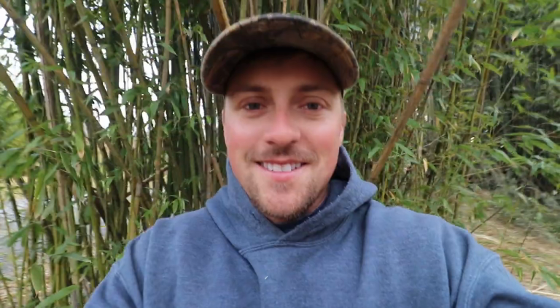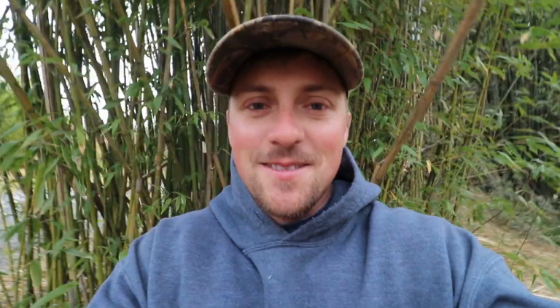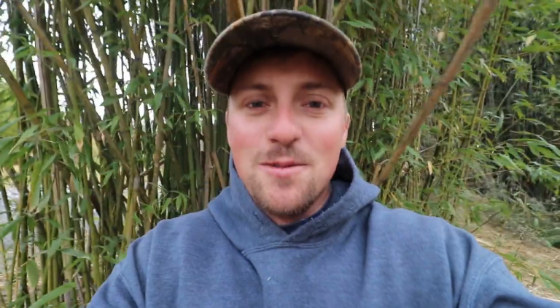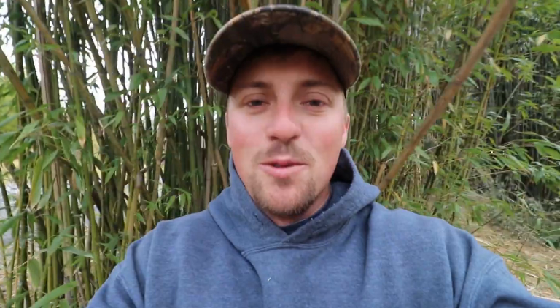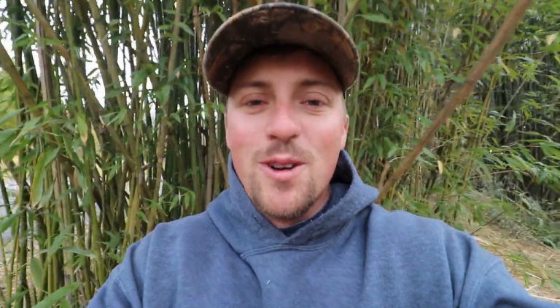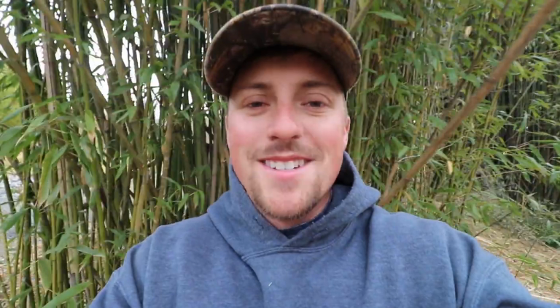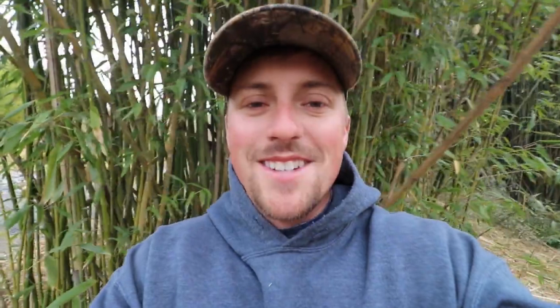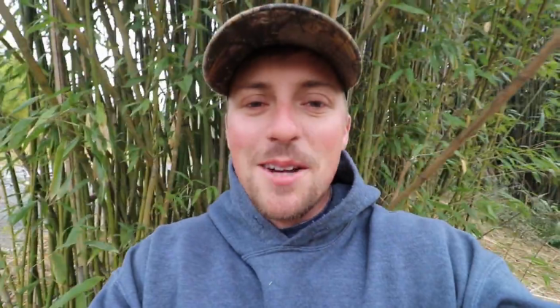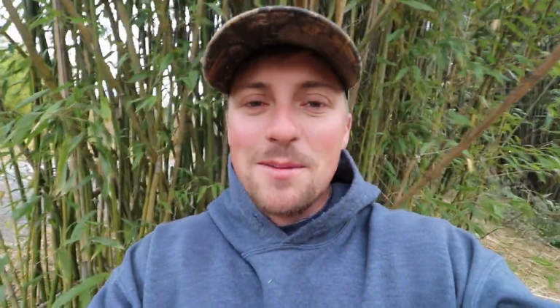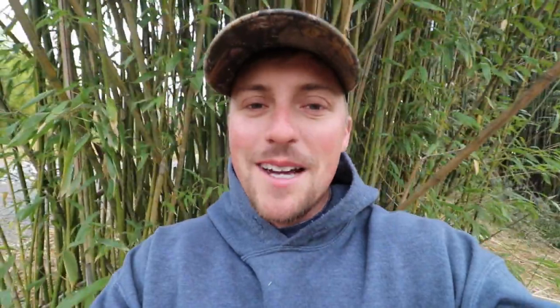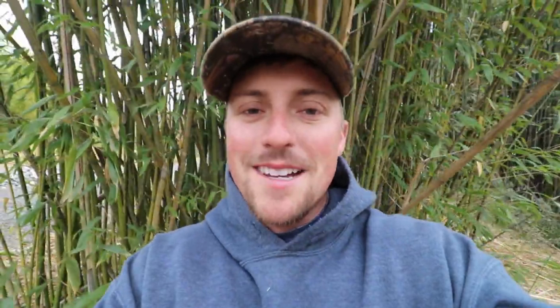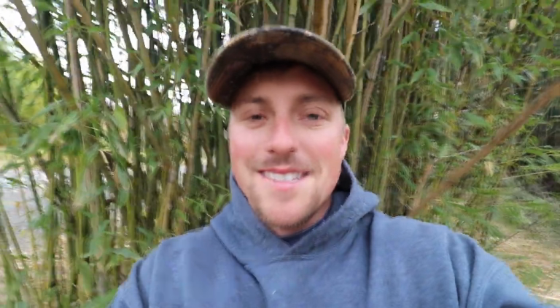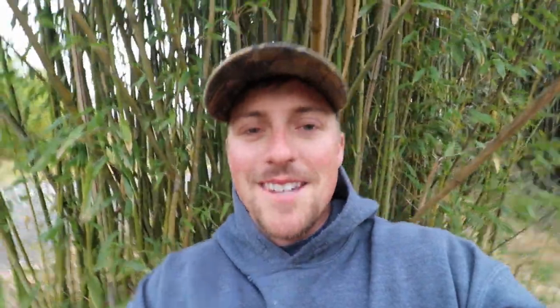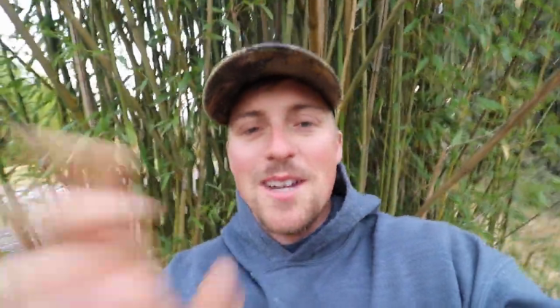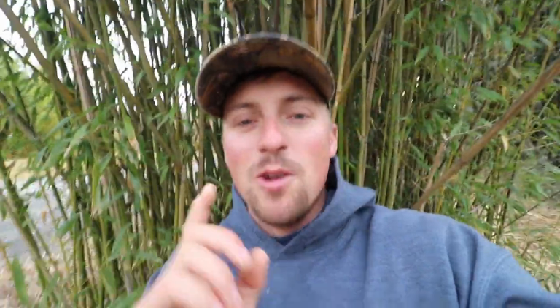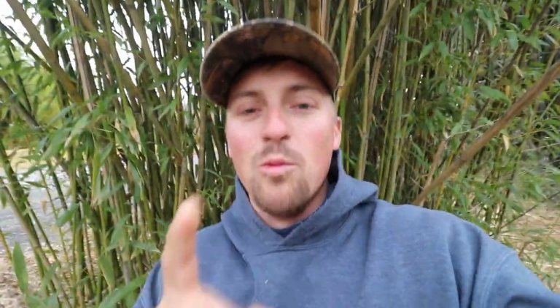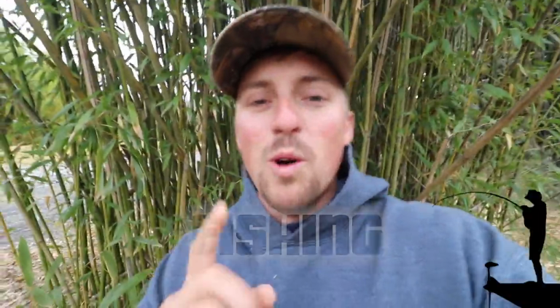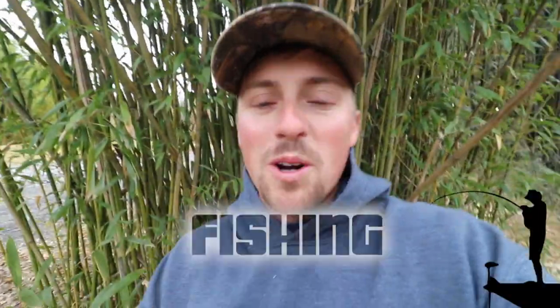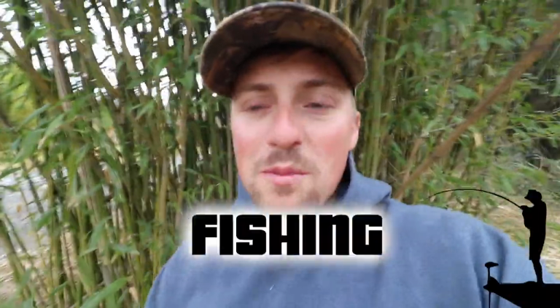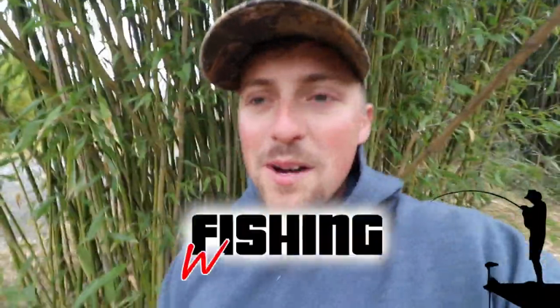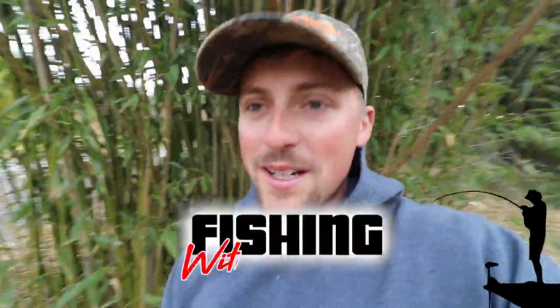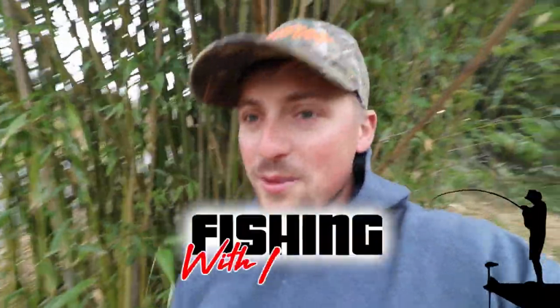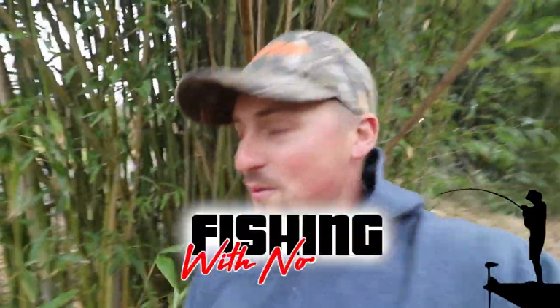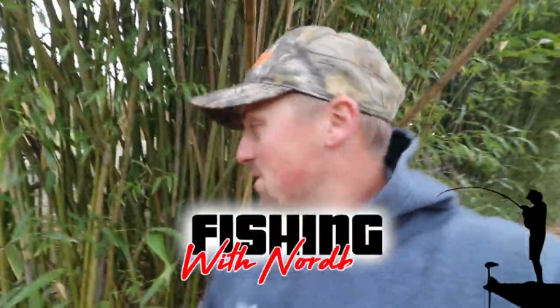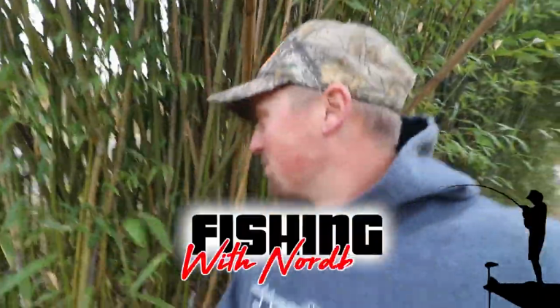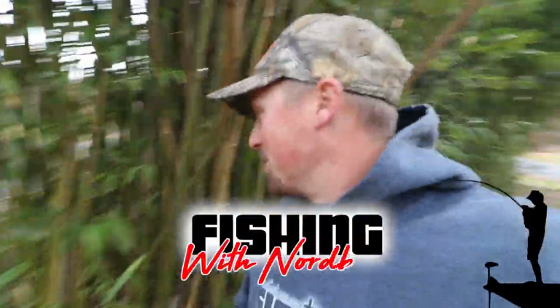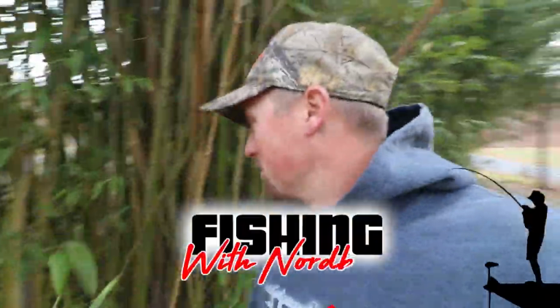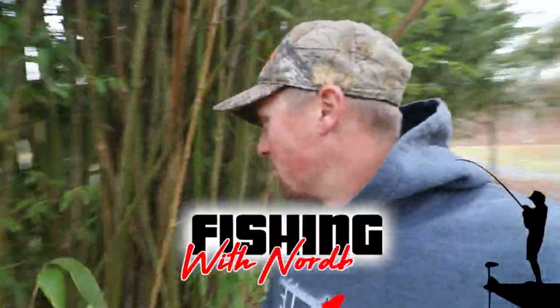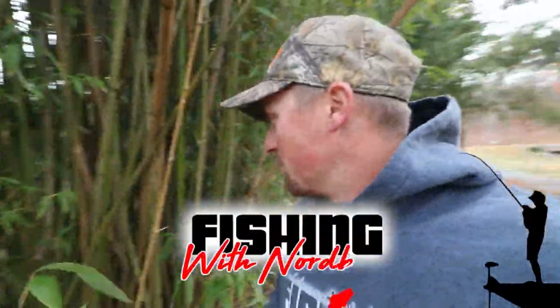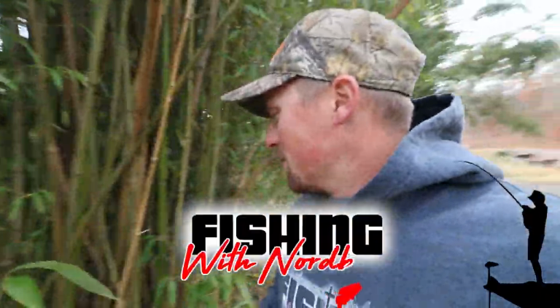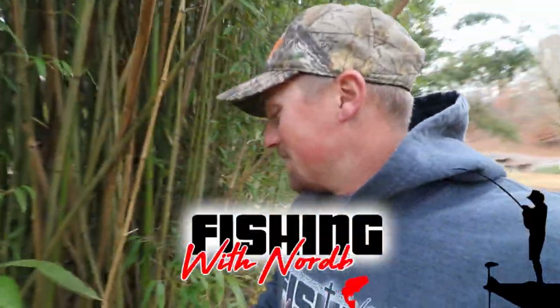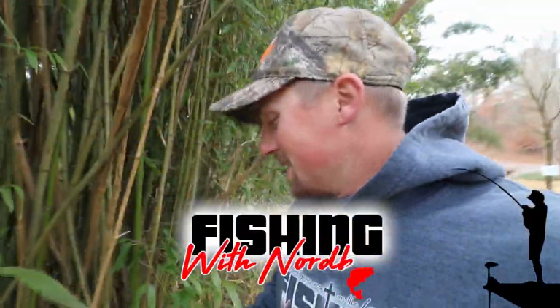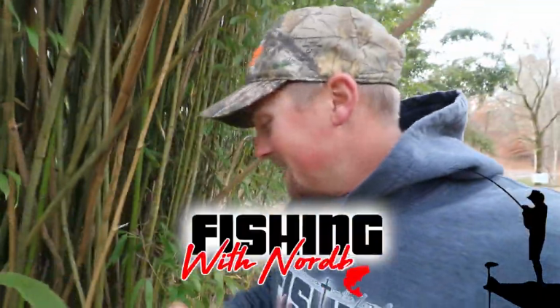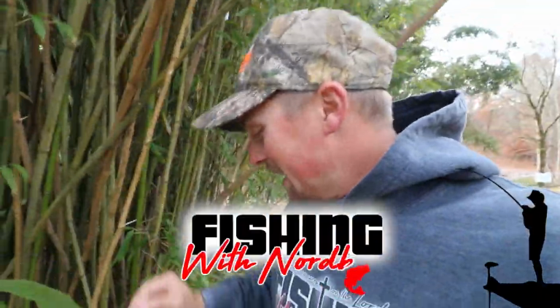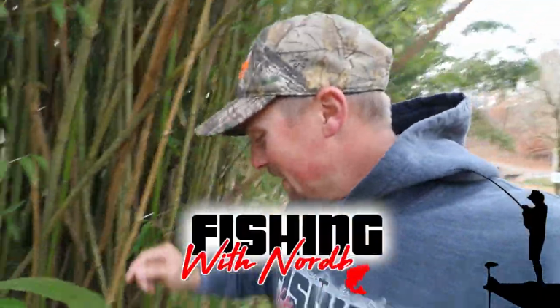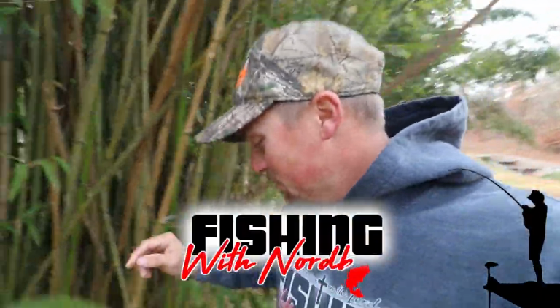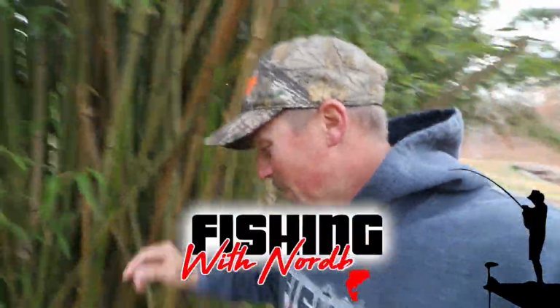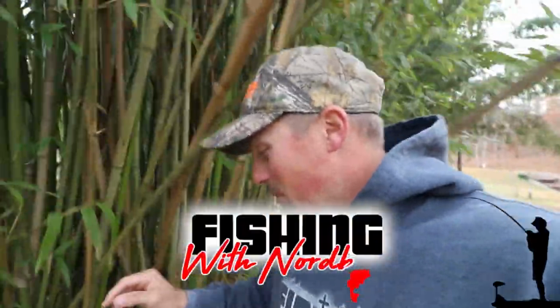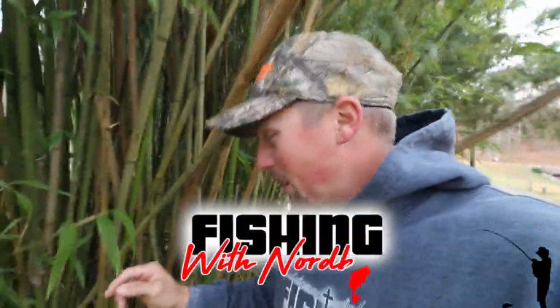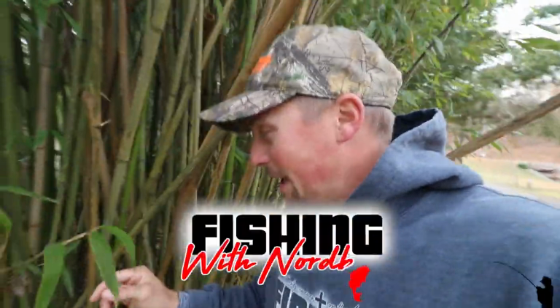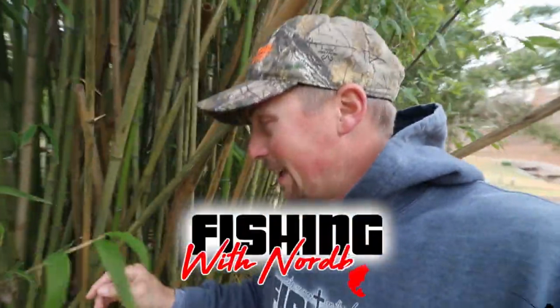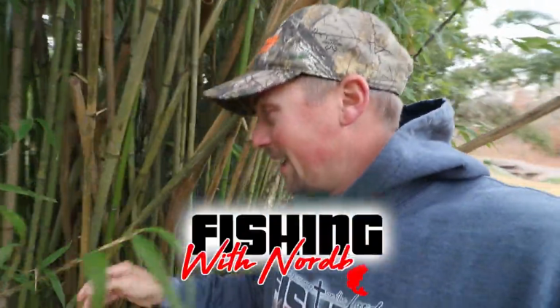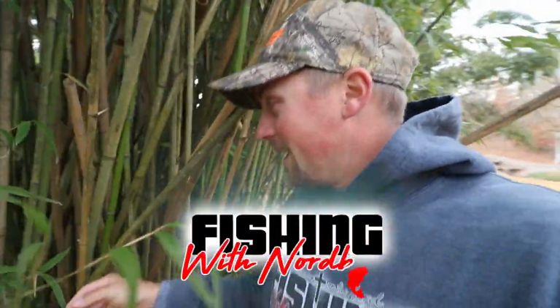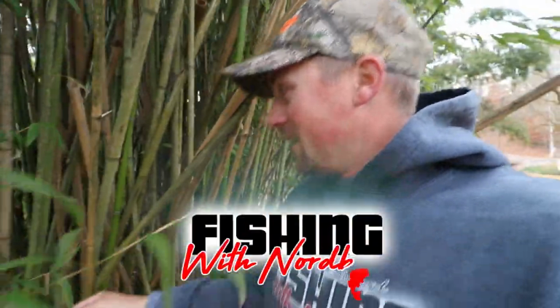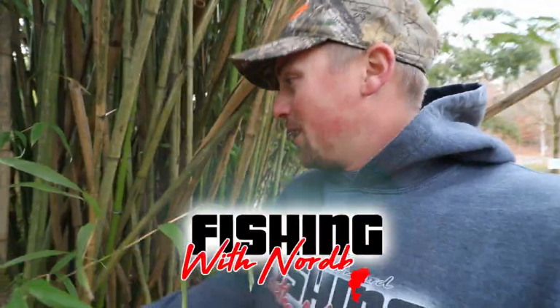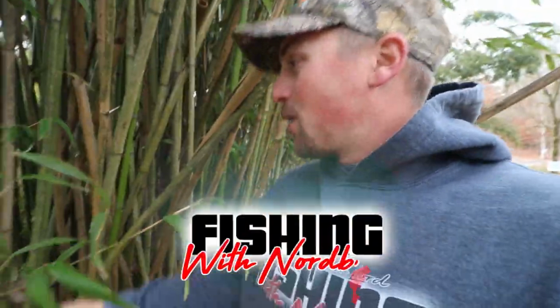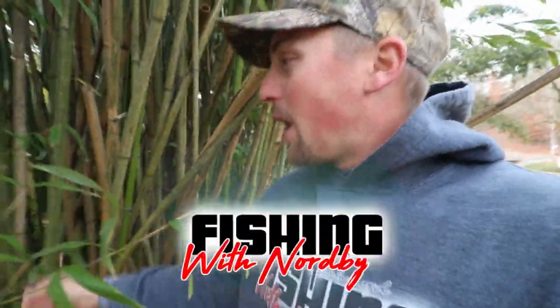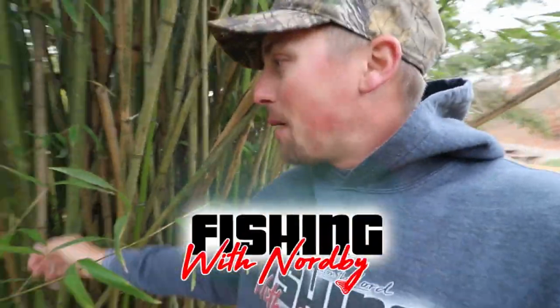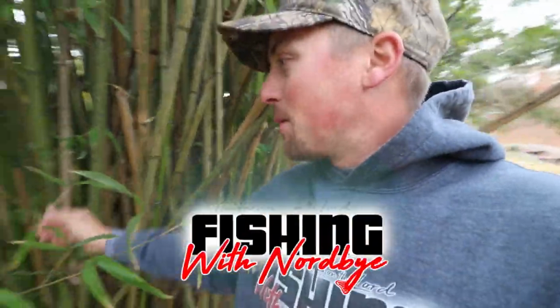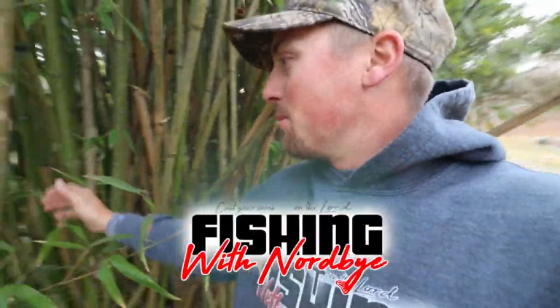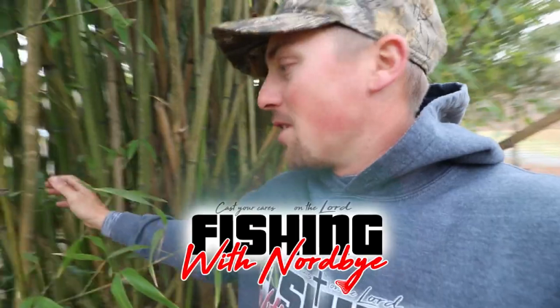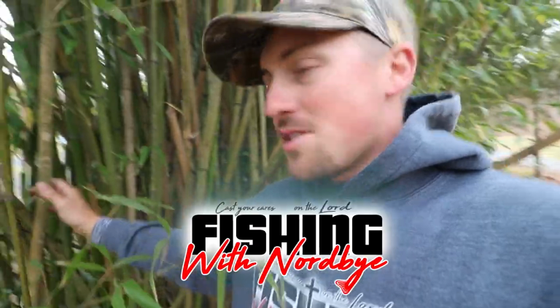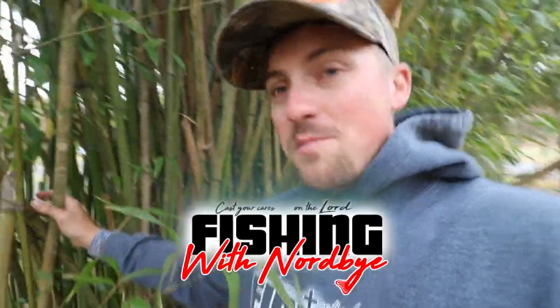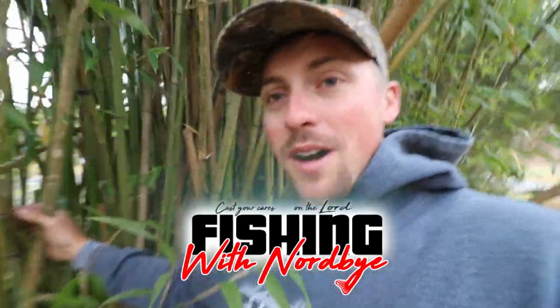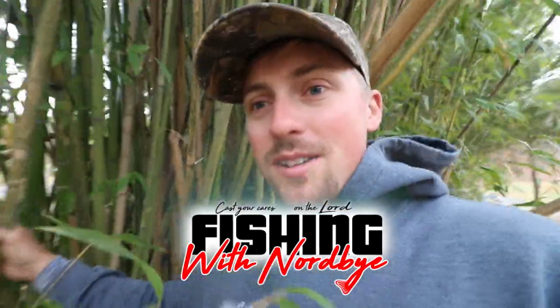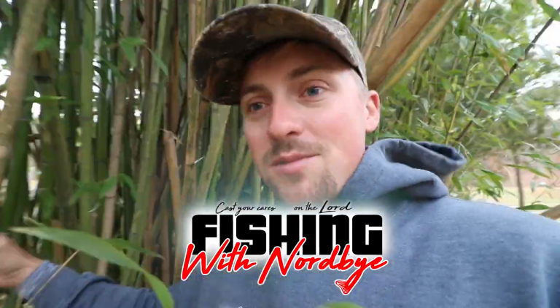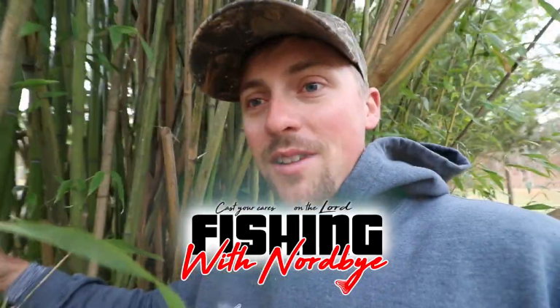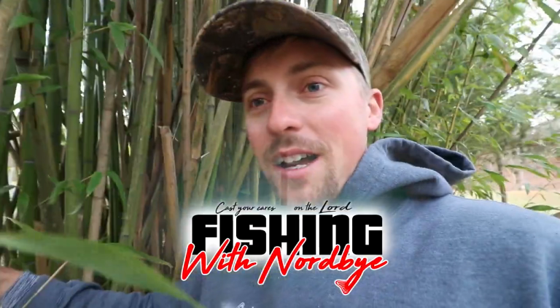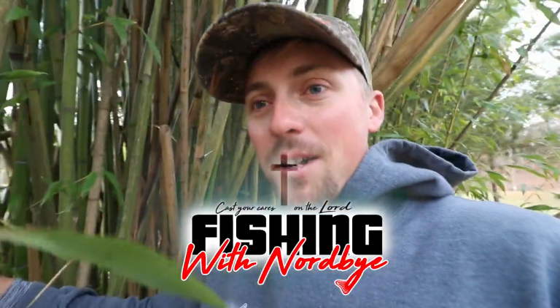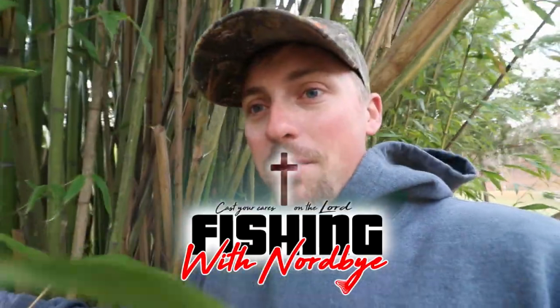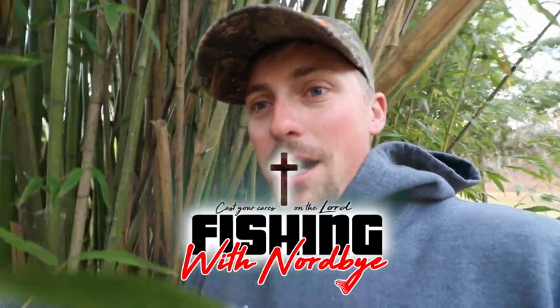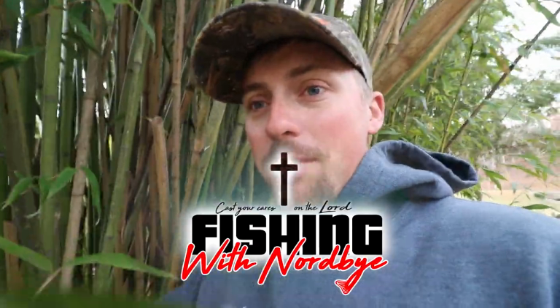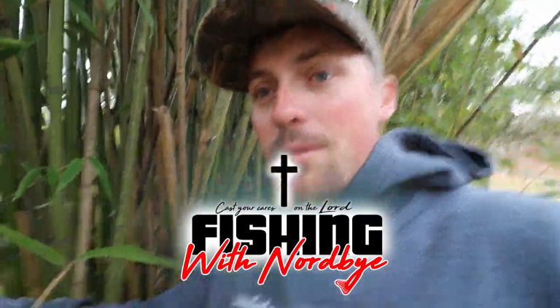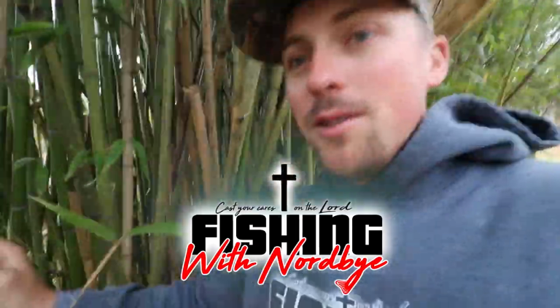What is up guys? Welcome back to Fishing with Norby. Today we are making crappie brush piles out of bamboo.